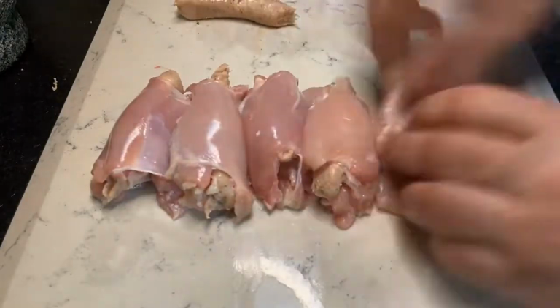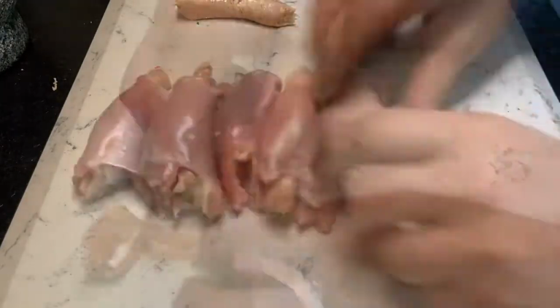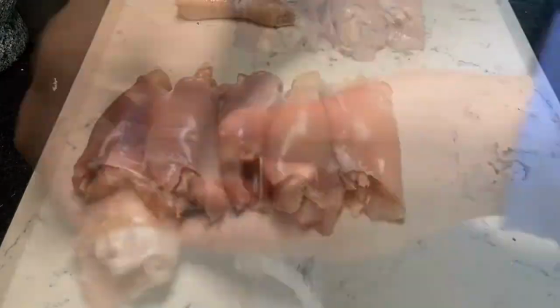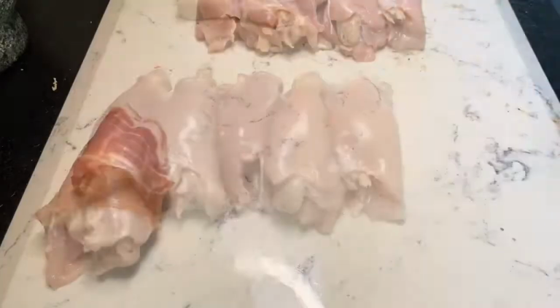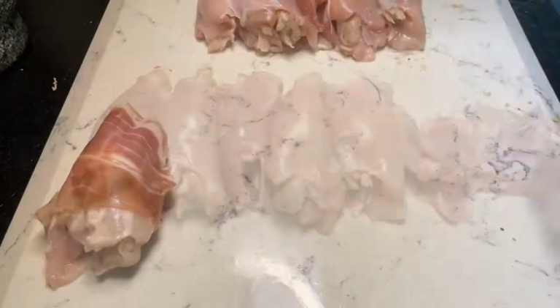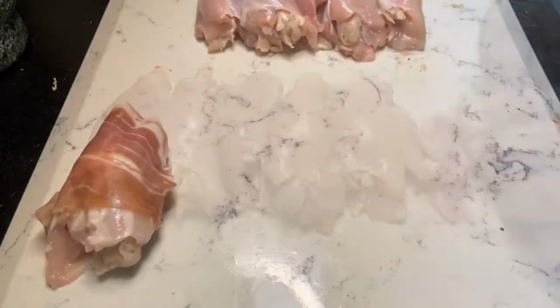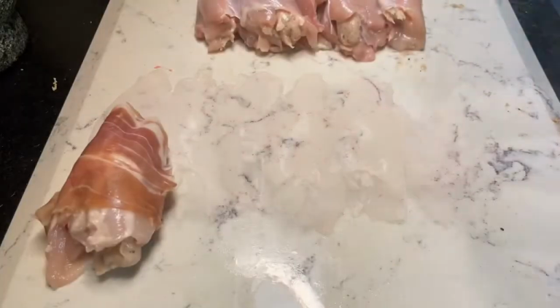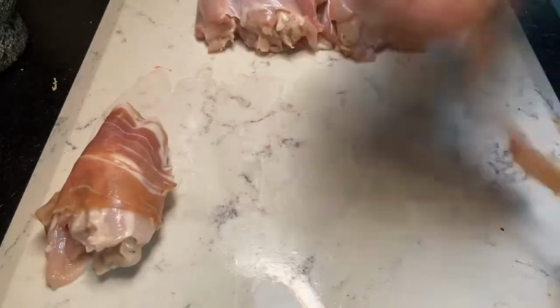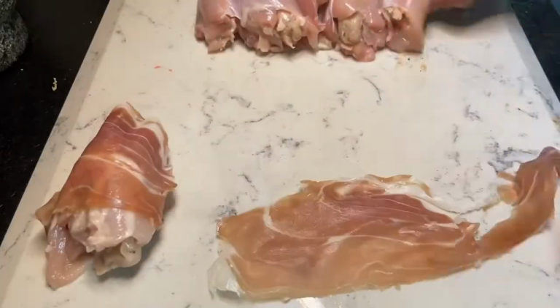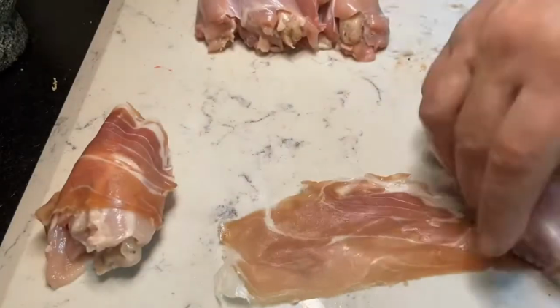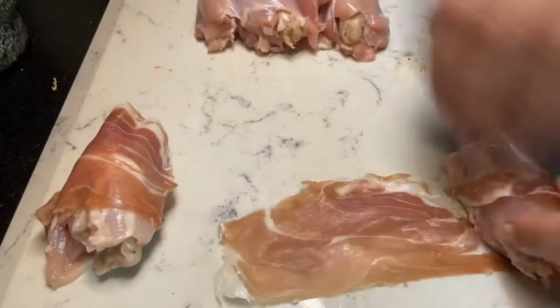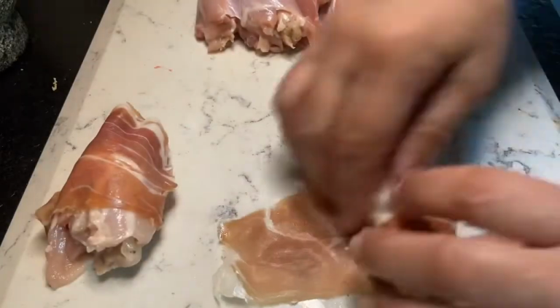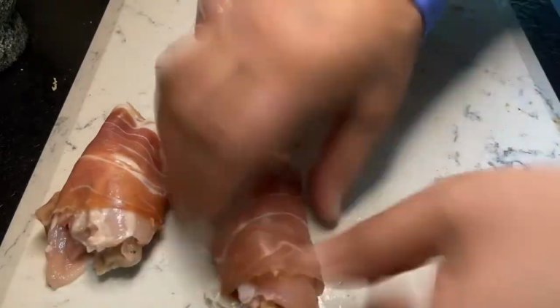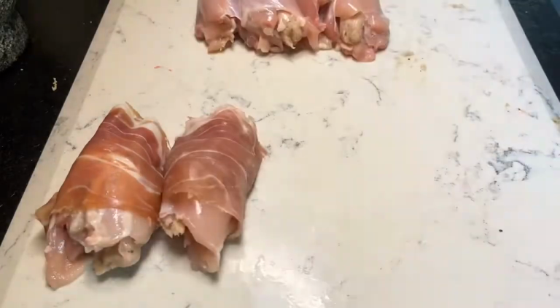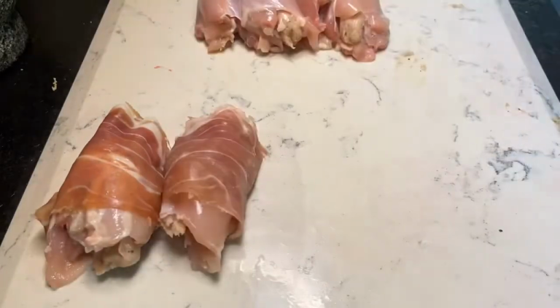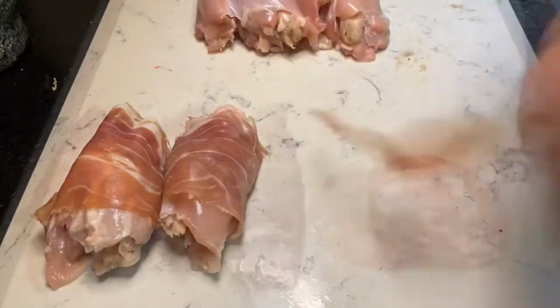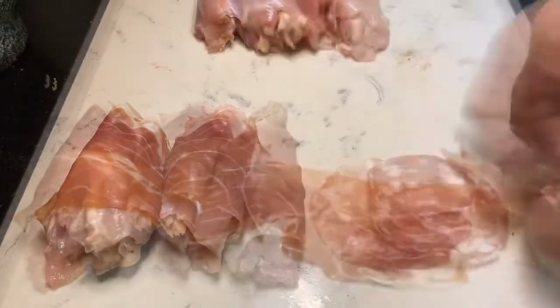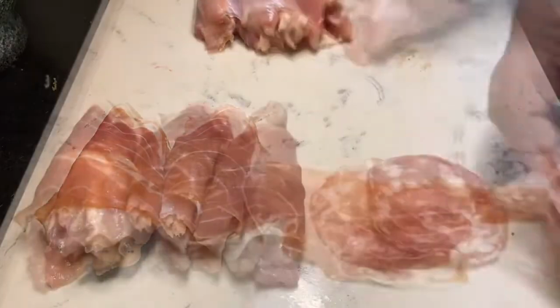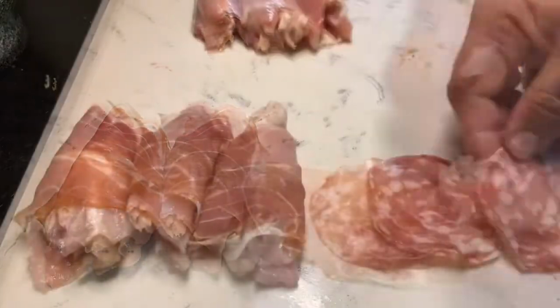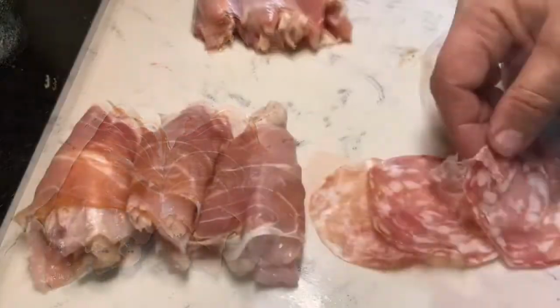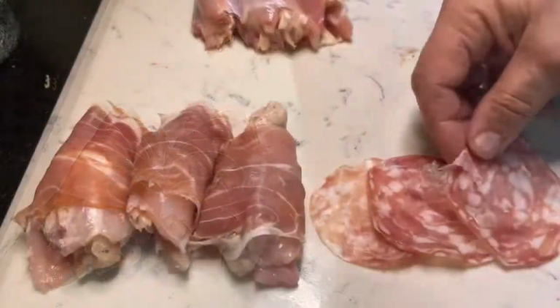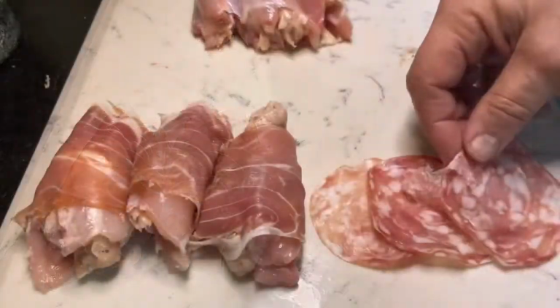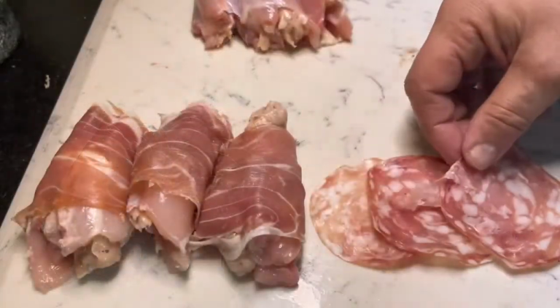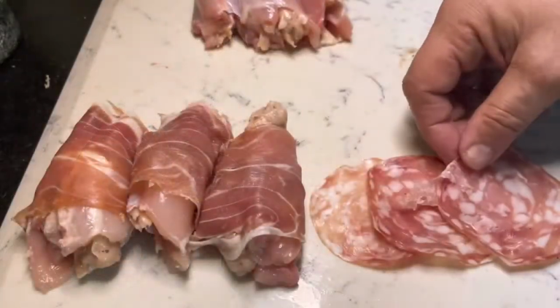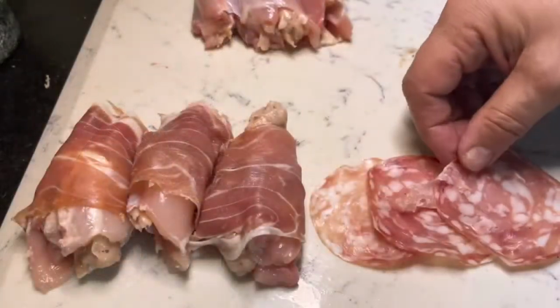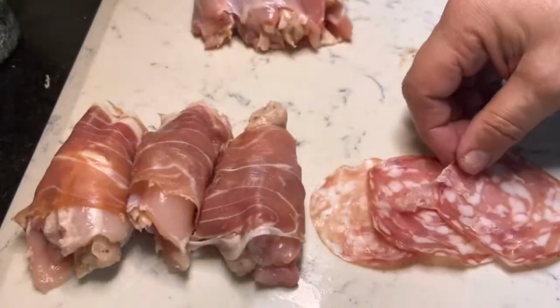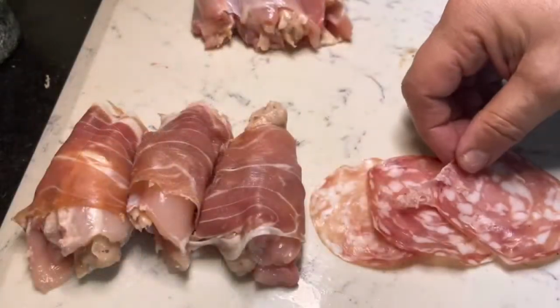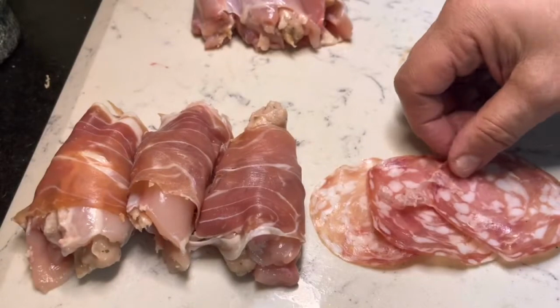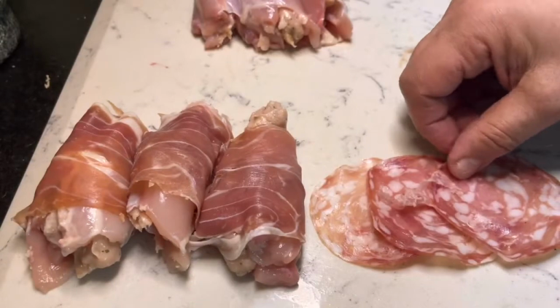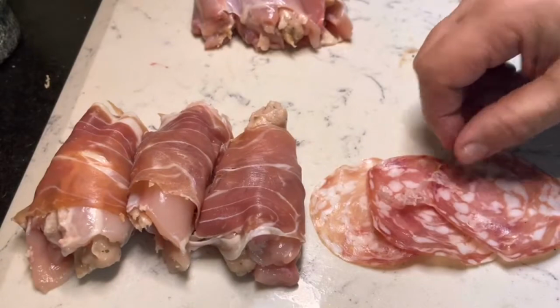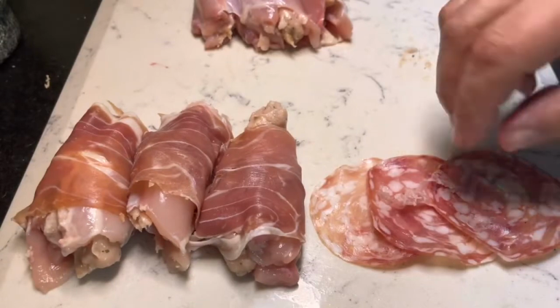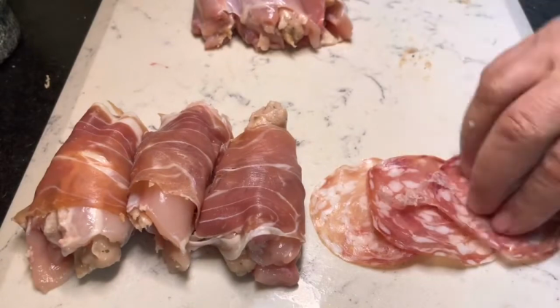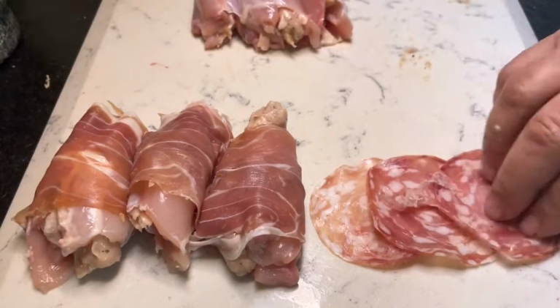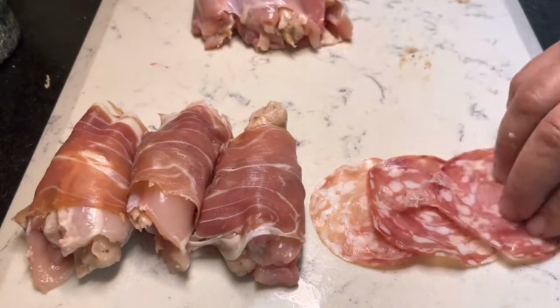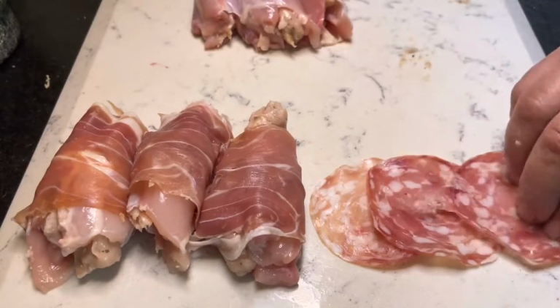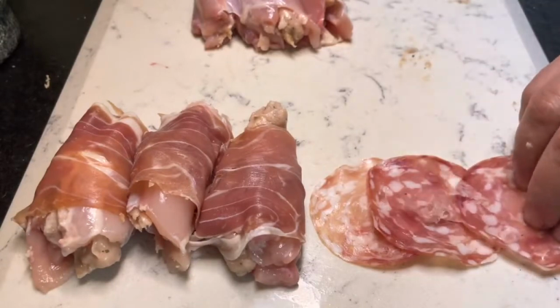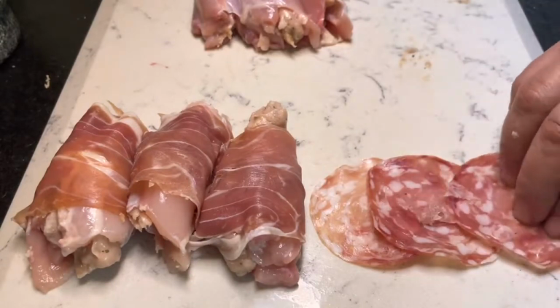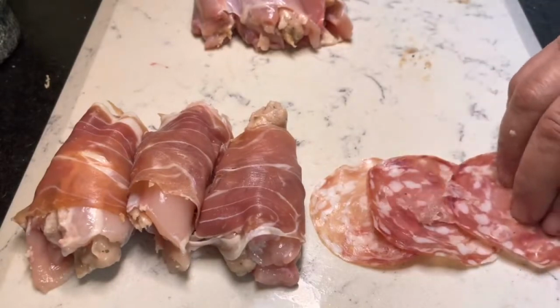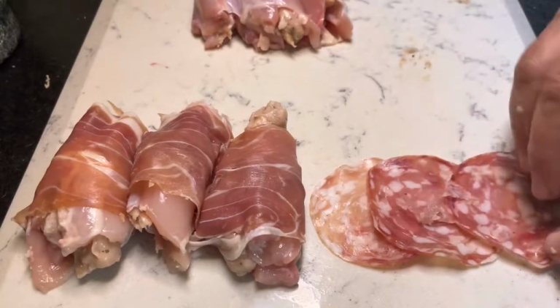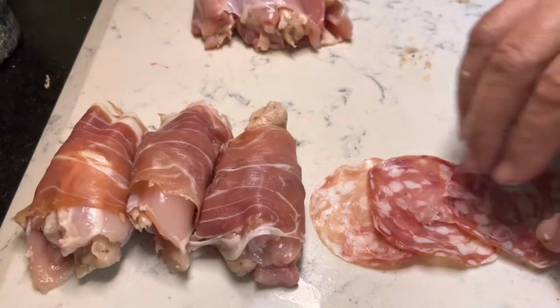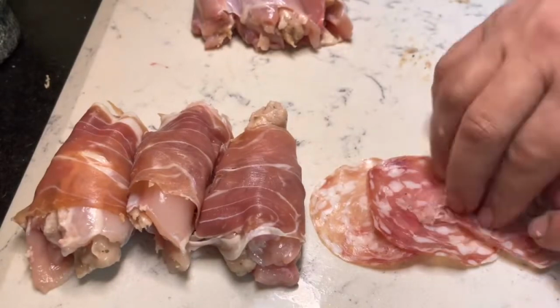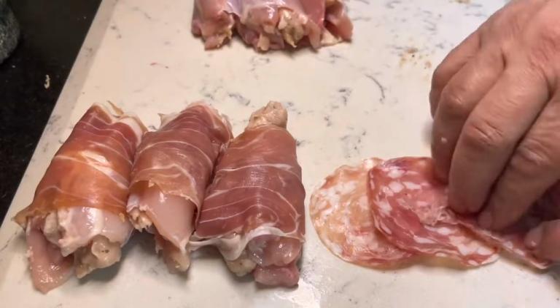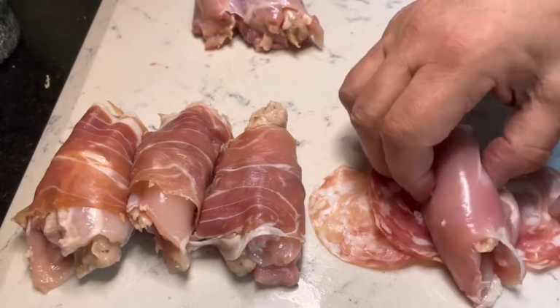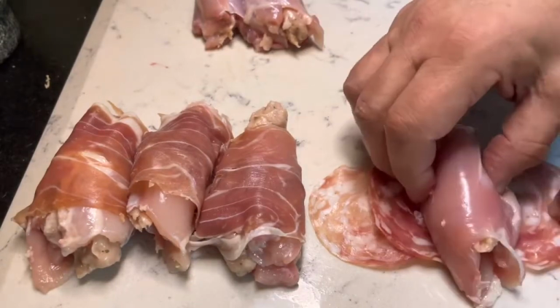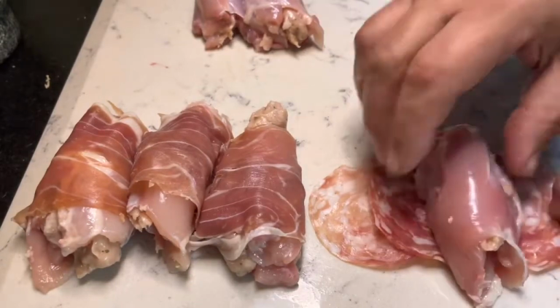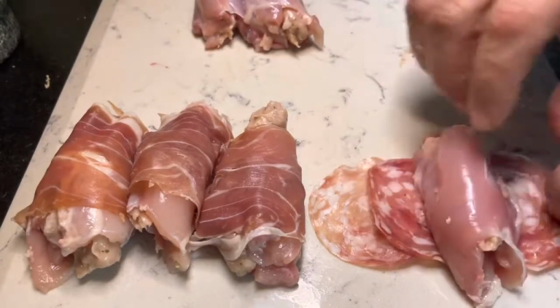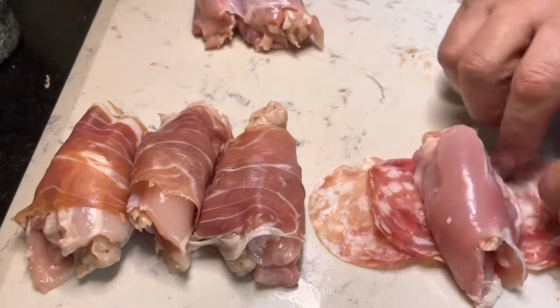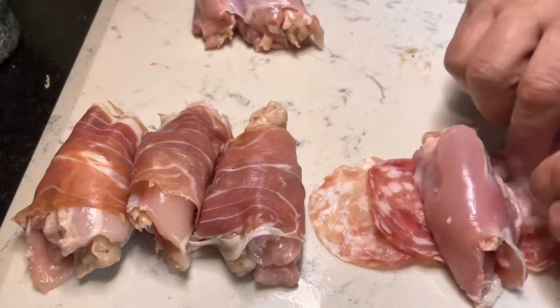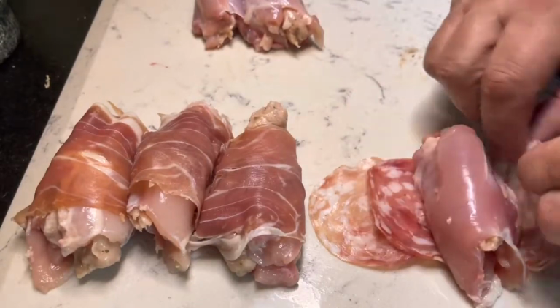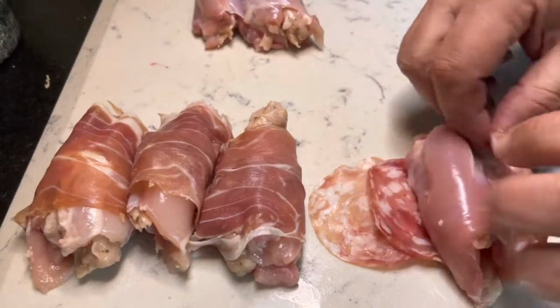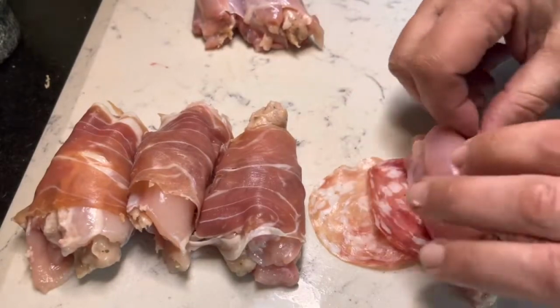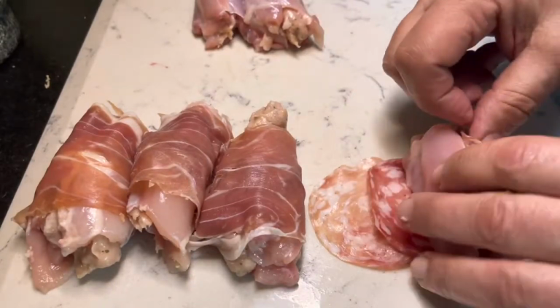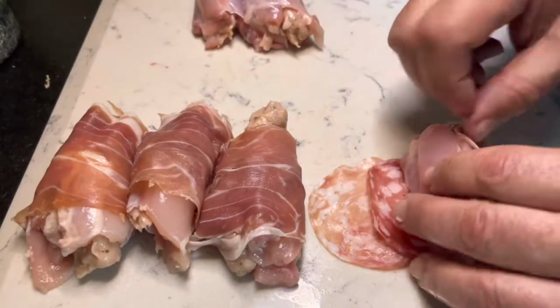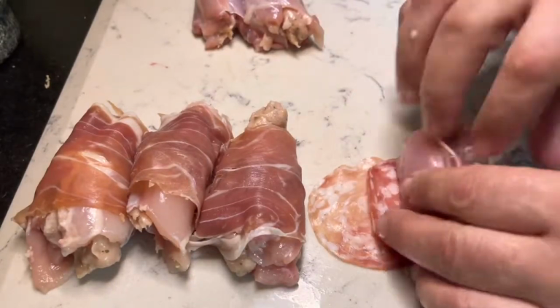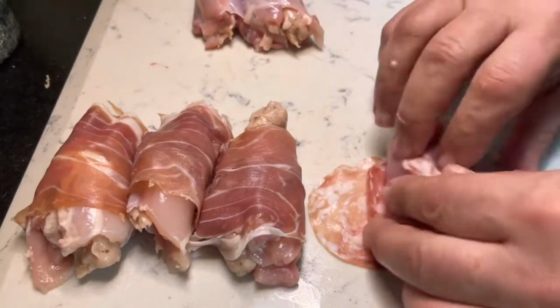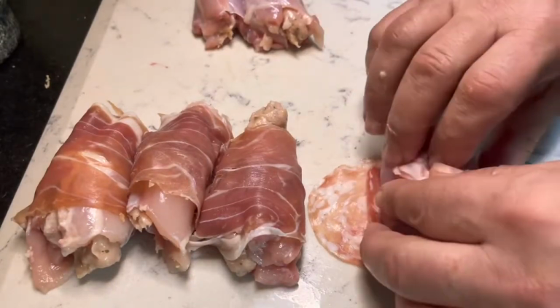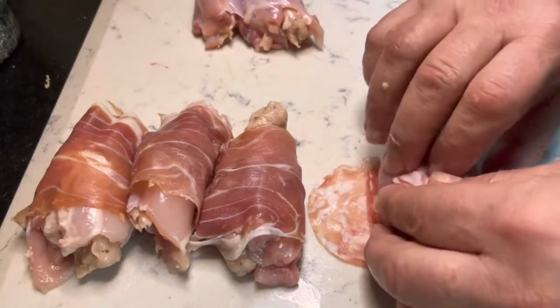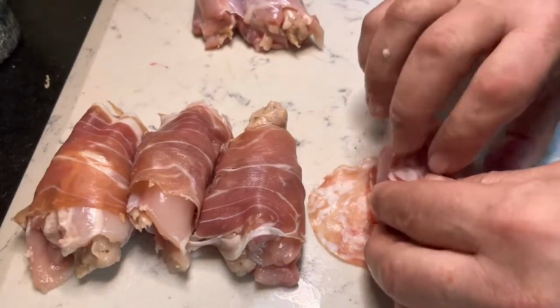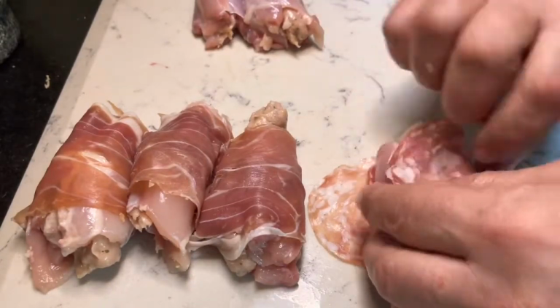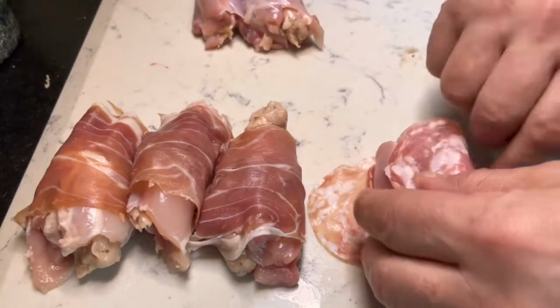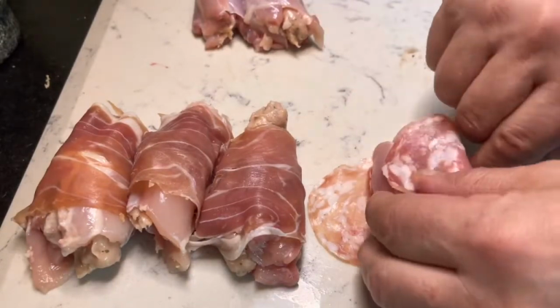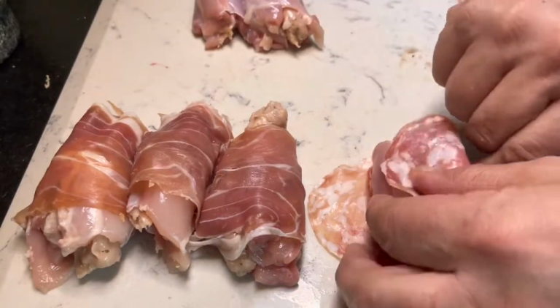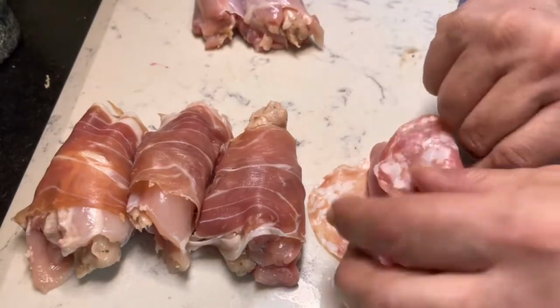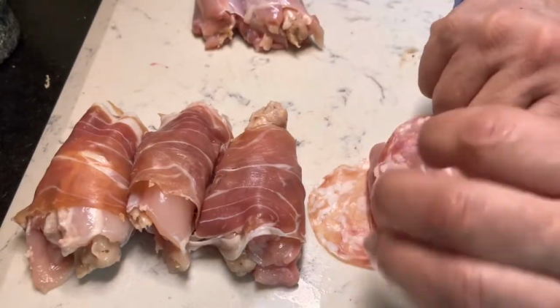Once you've done that, roll them in parma ham, salami, or if you've got streaky bacon, give that a crack as well.